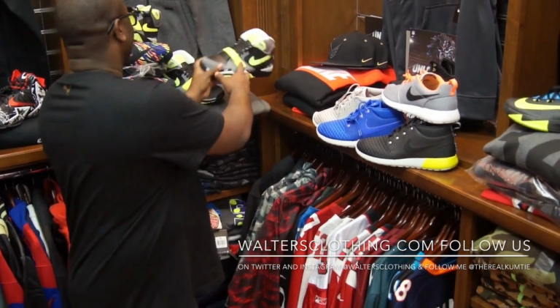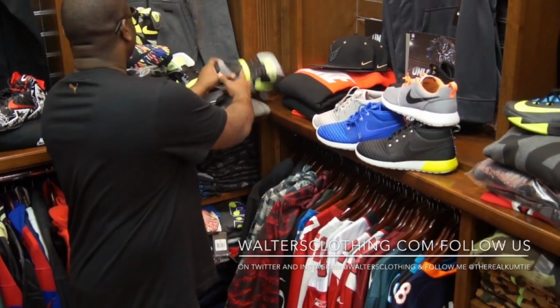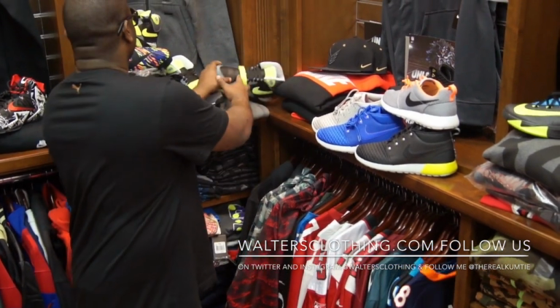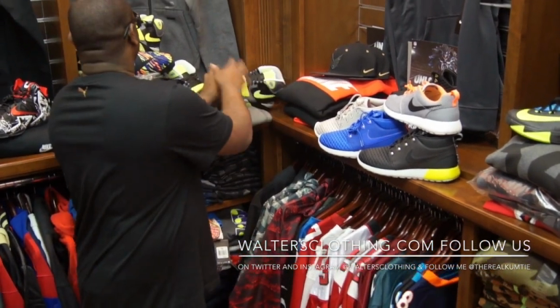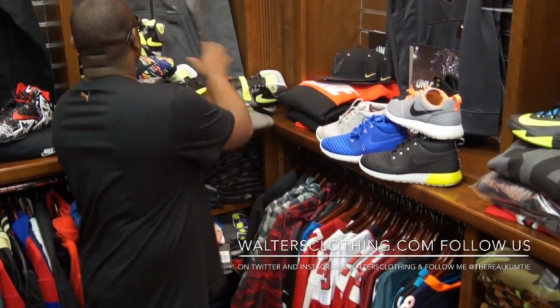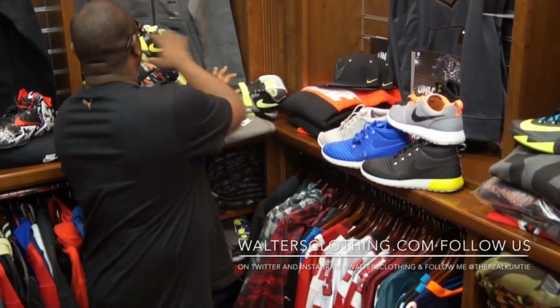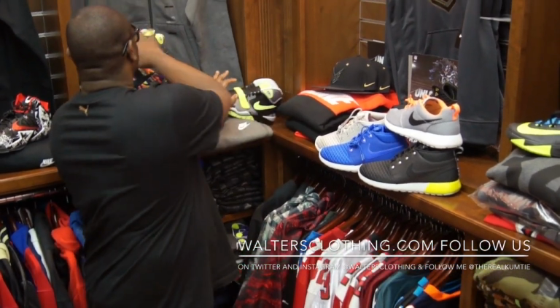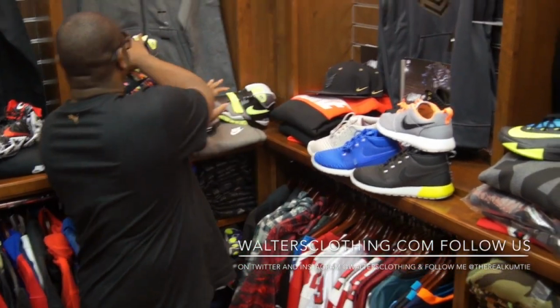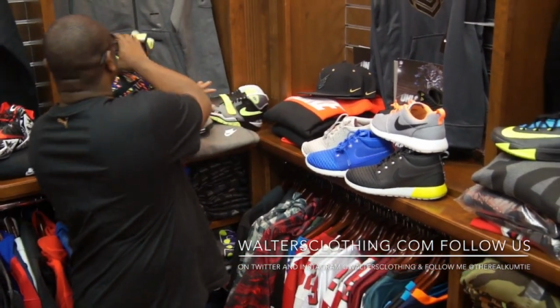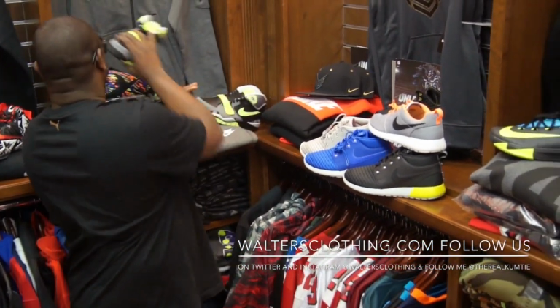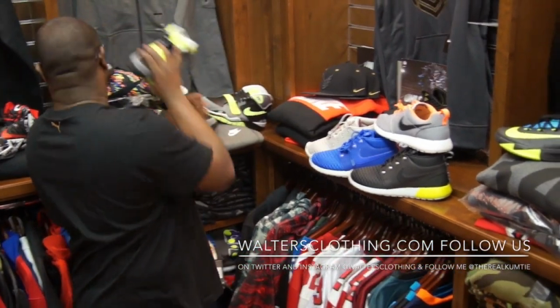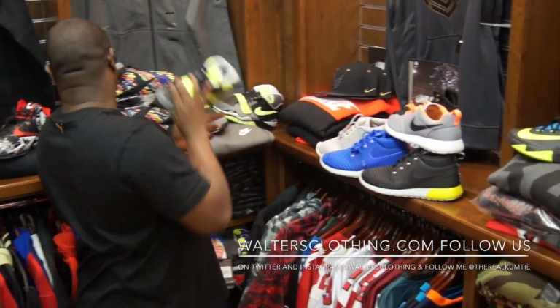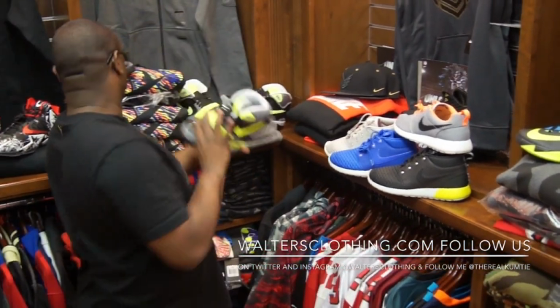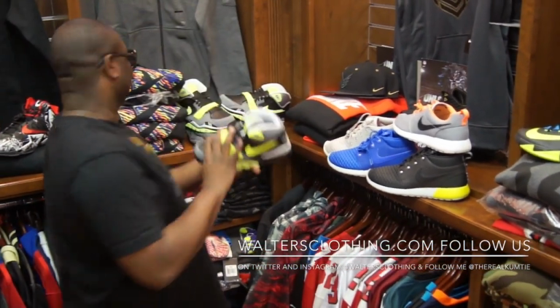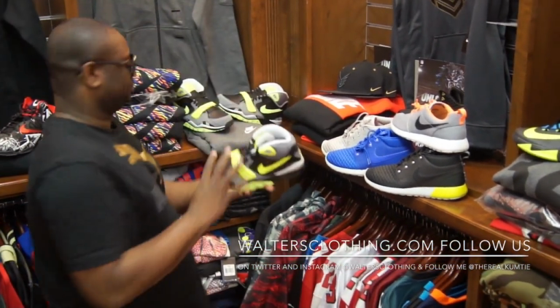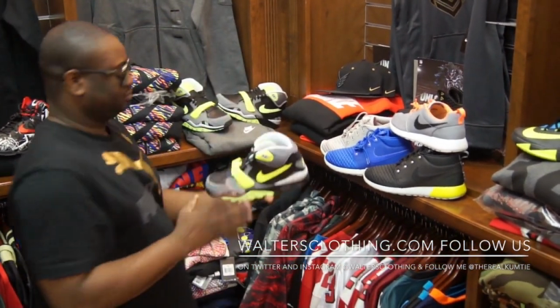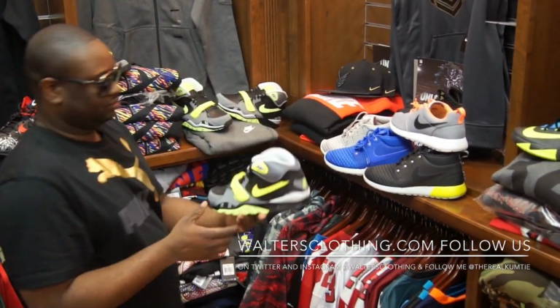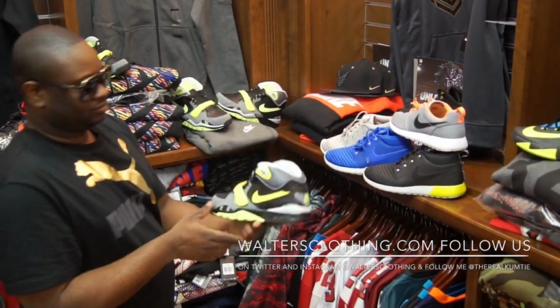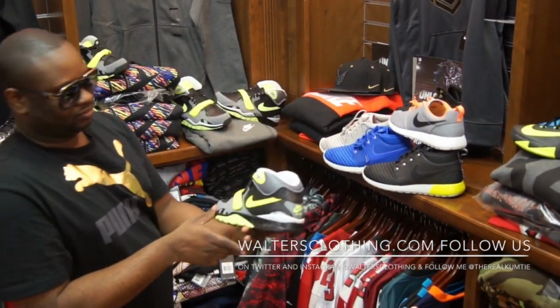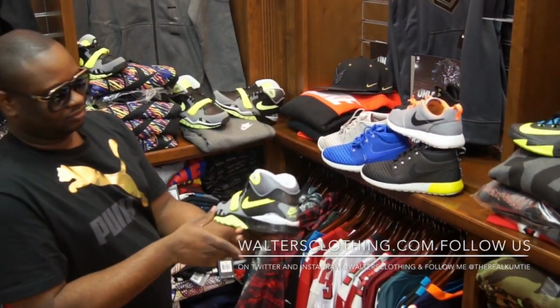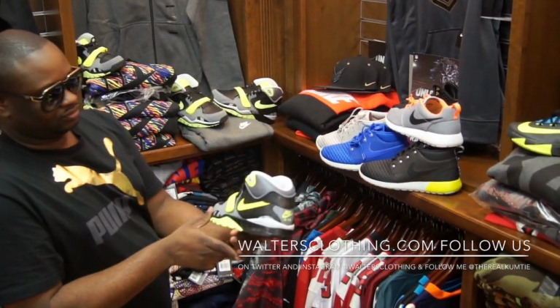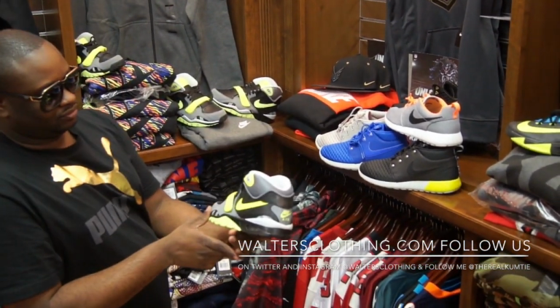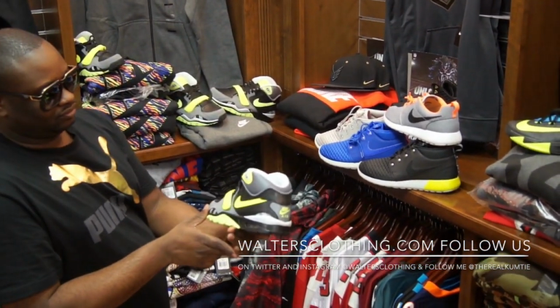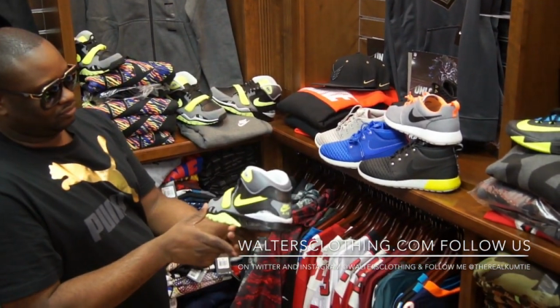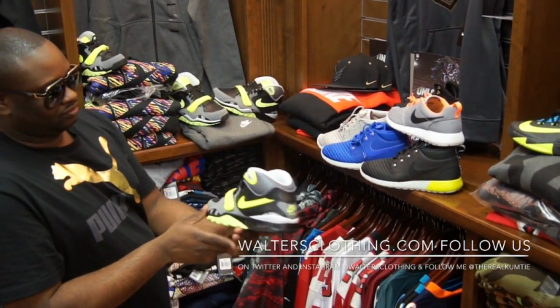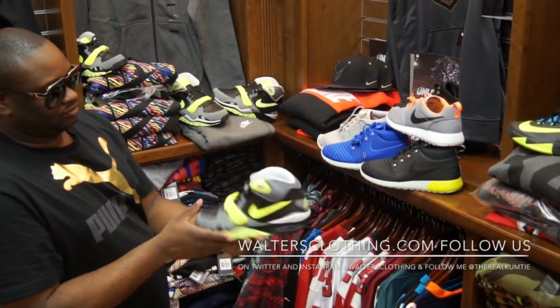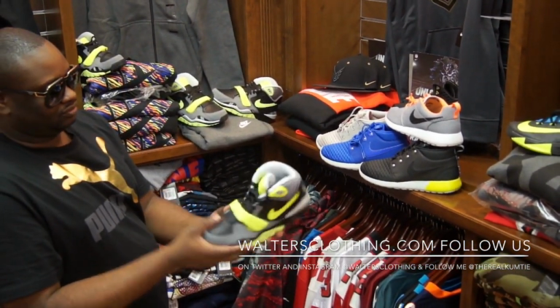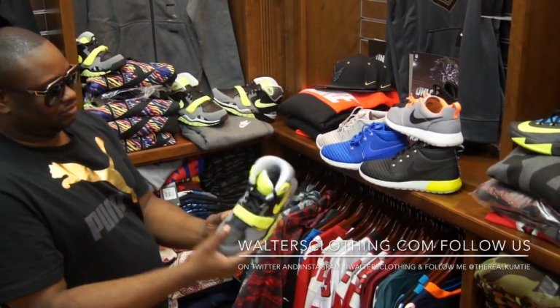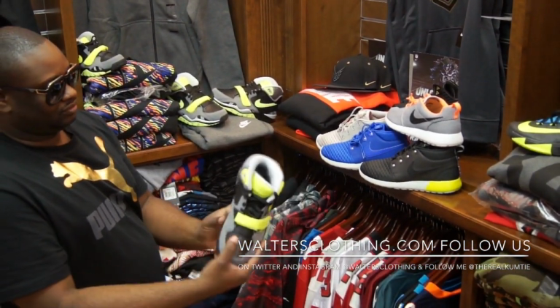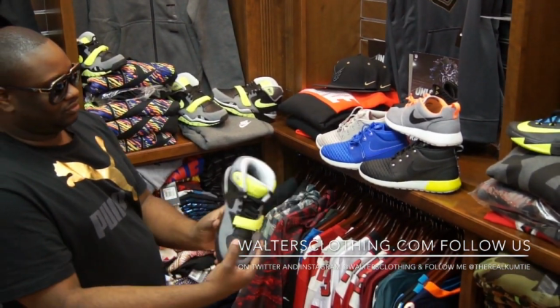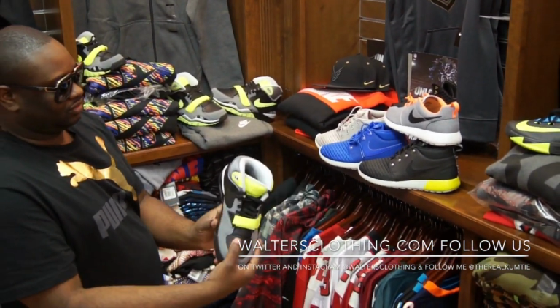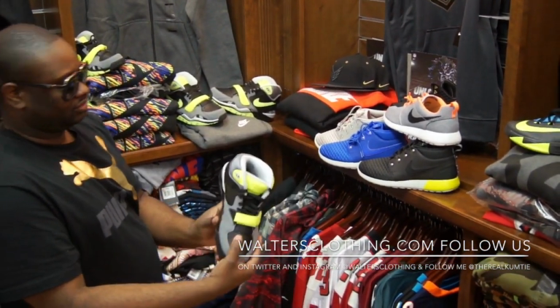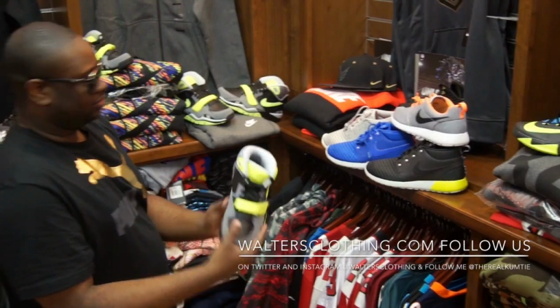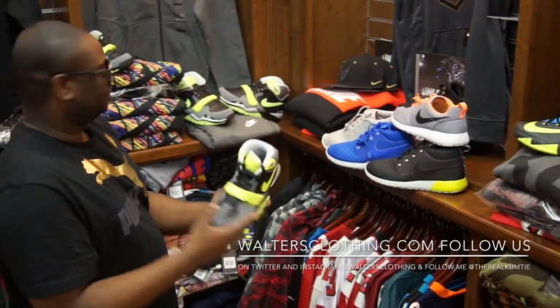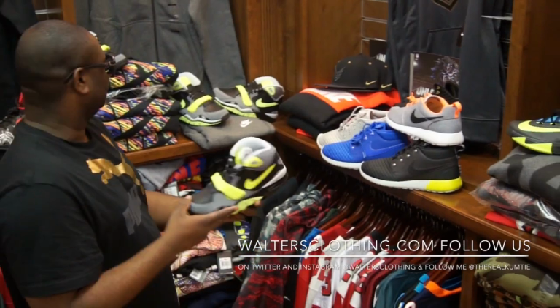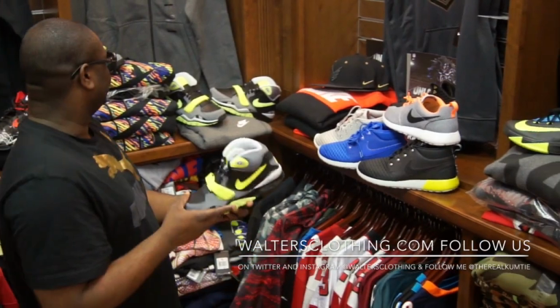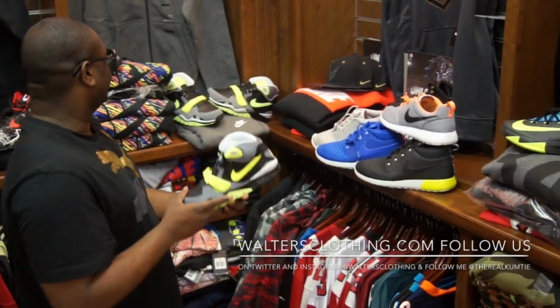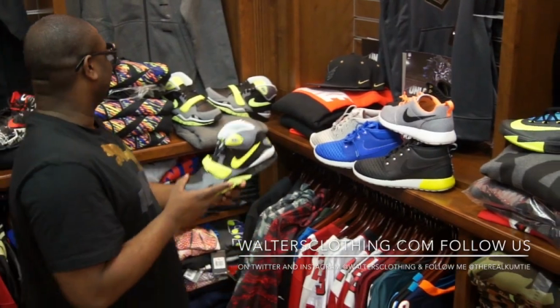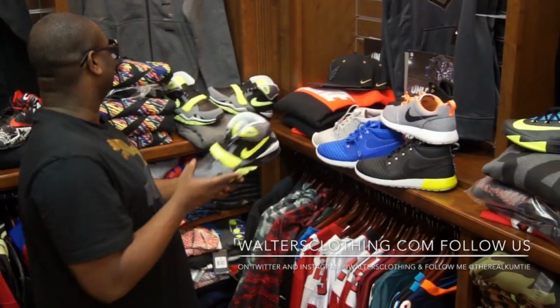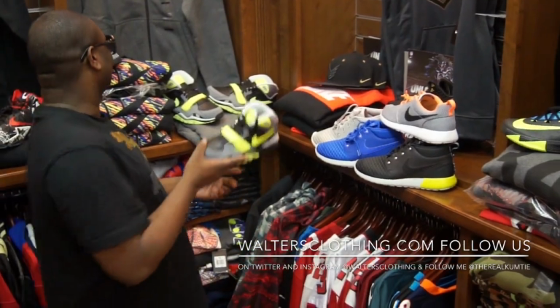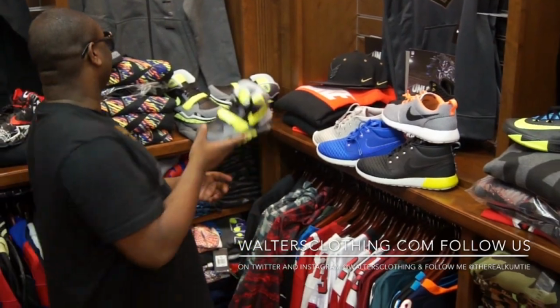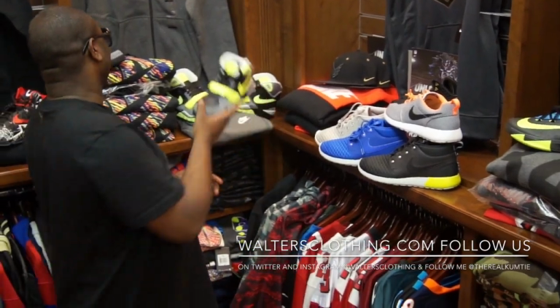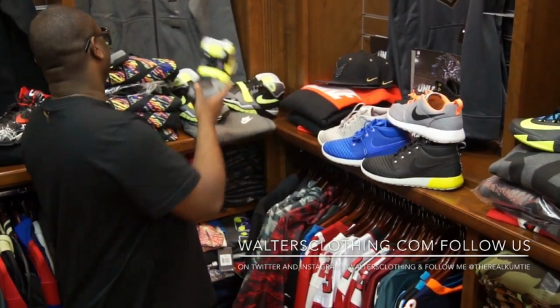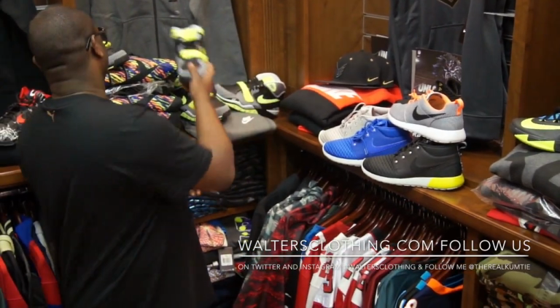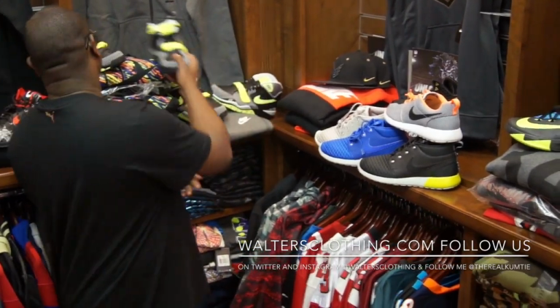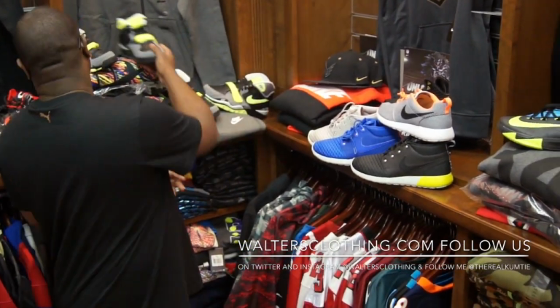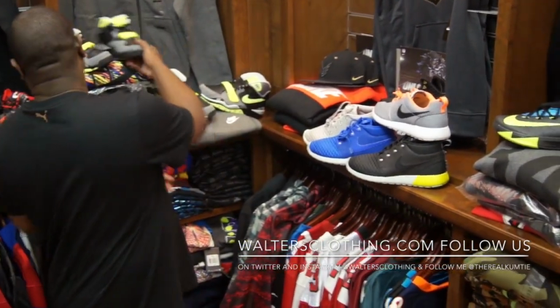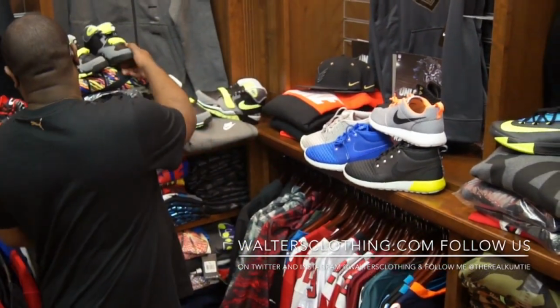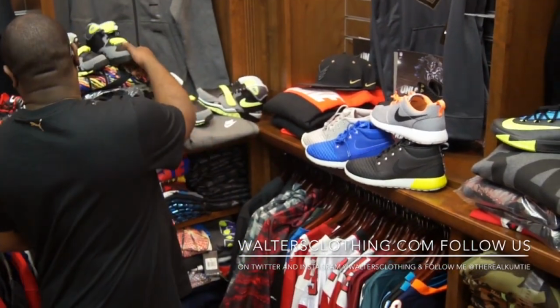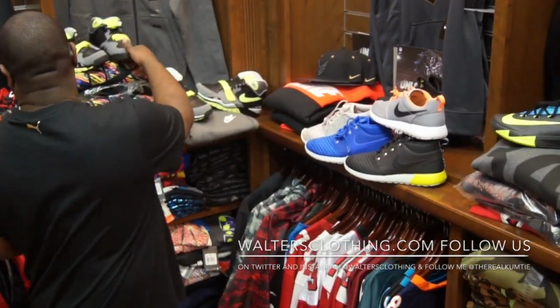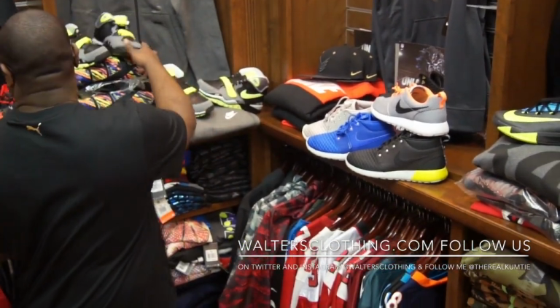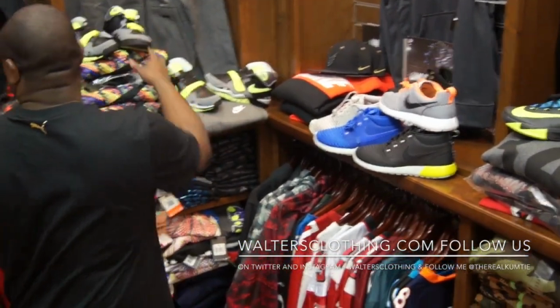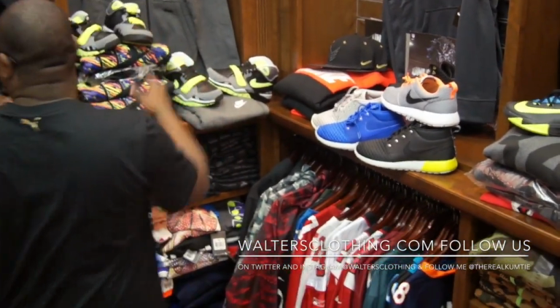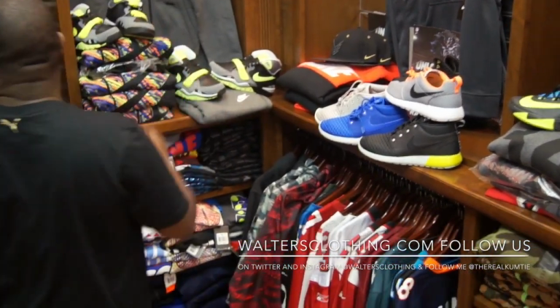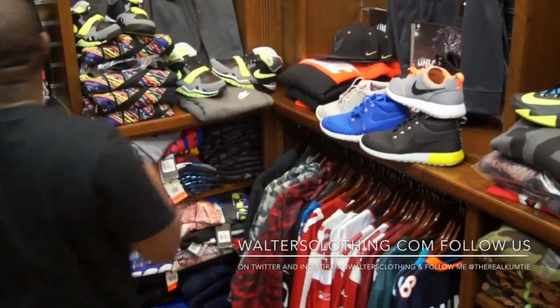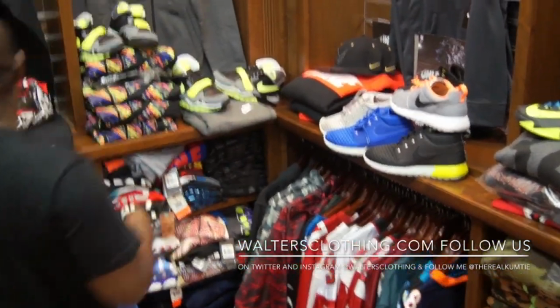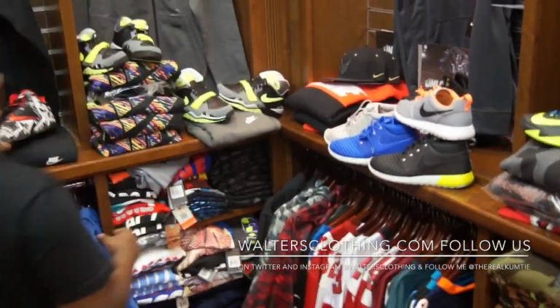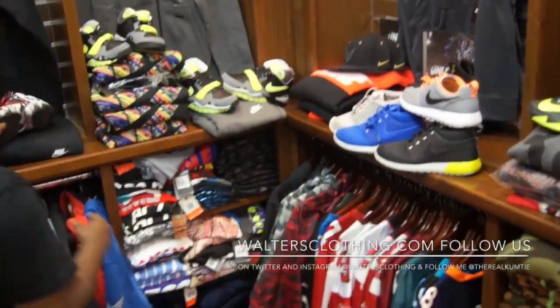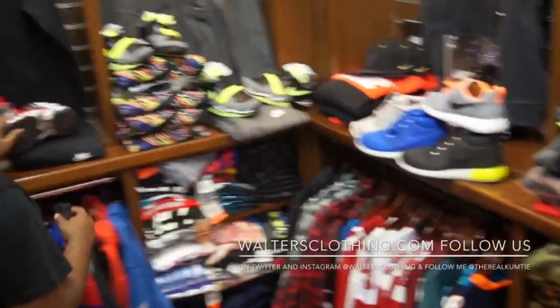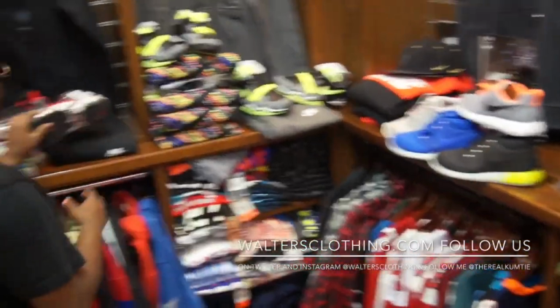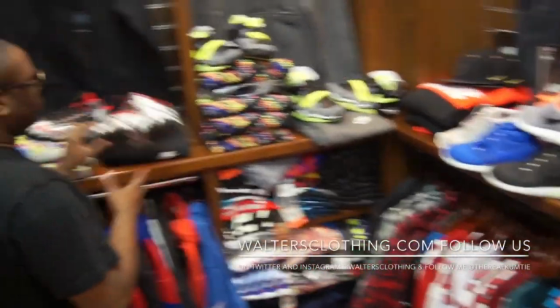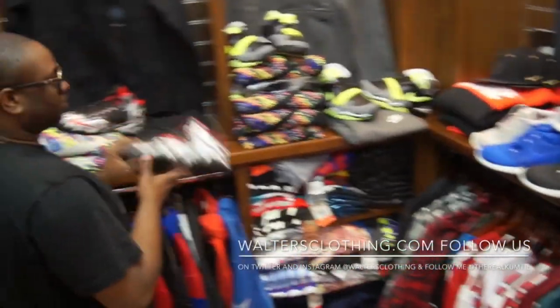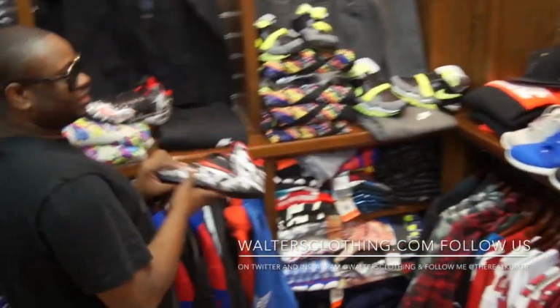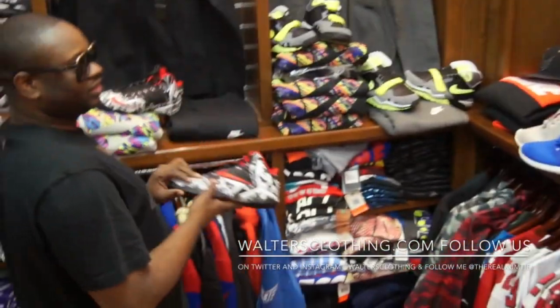We also have some incoming kids shoes too, sizes three and a half to seven. And then we got the Graffiti LeBron.